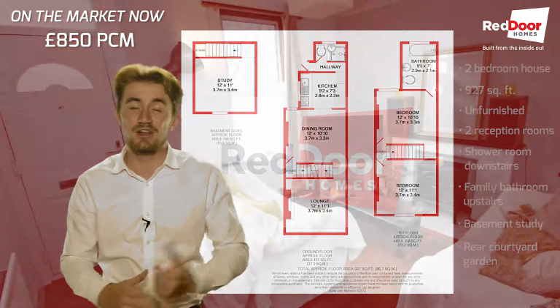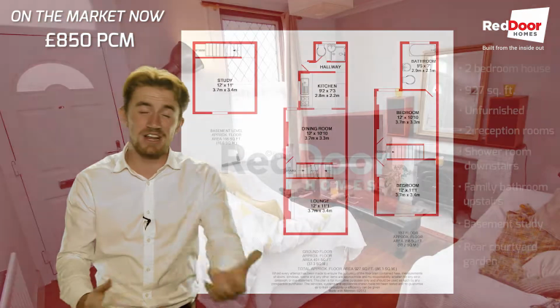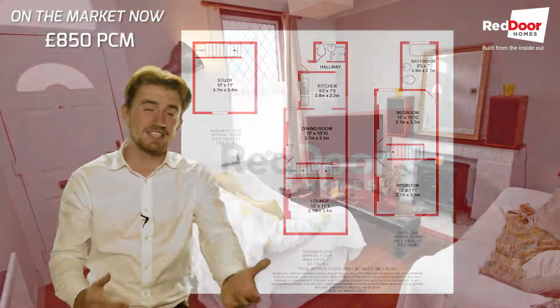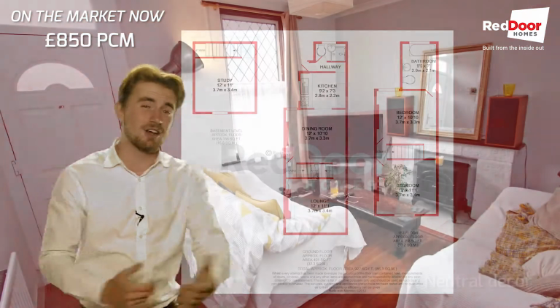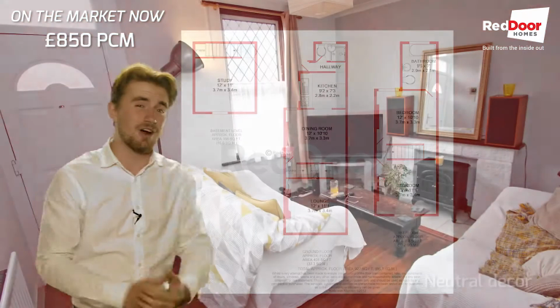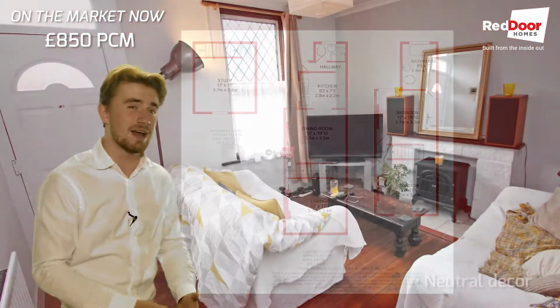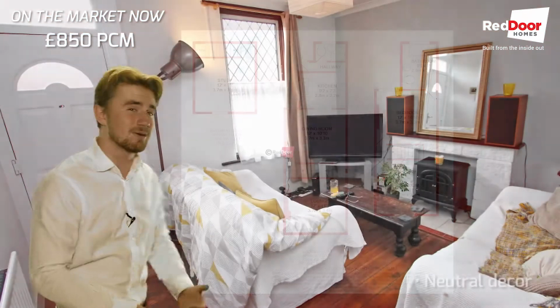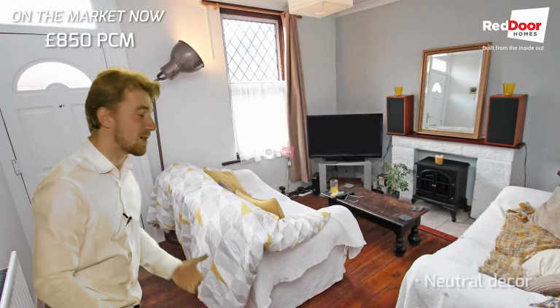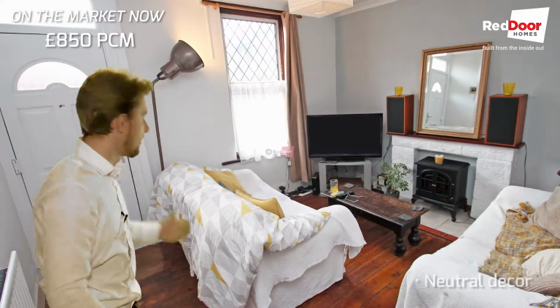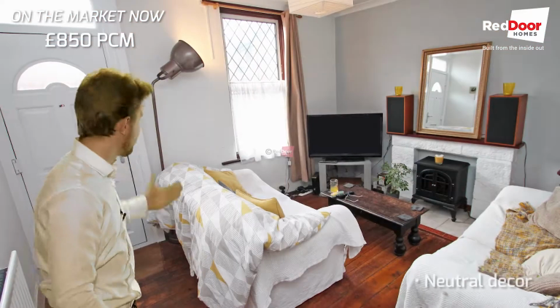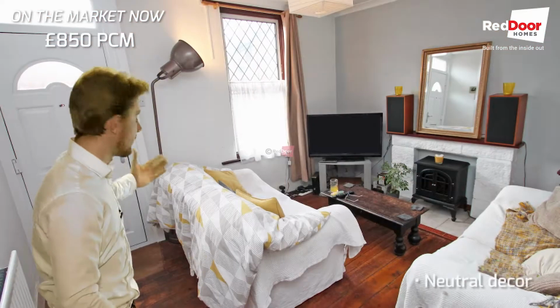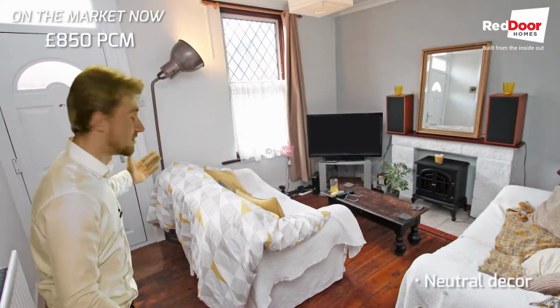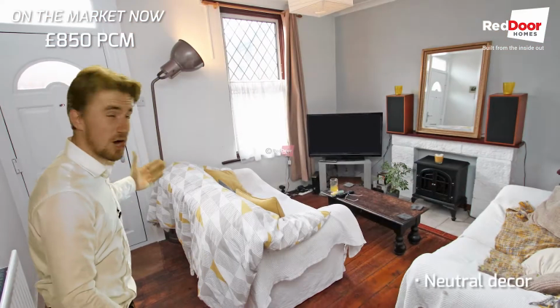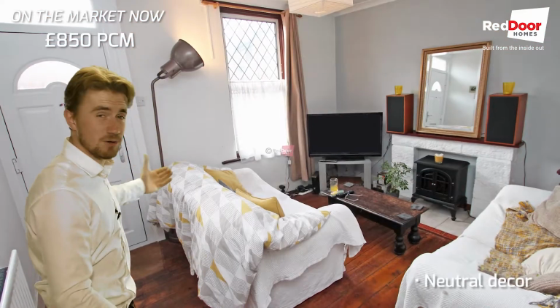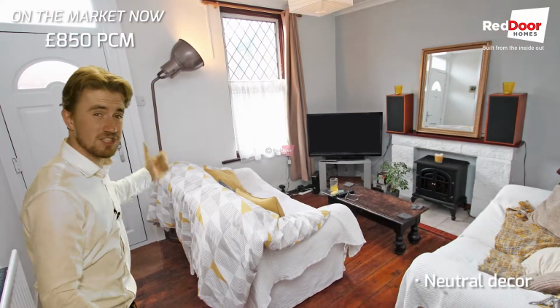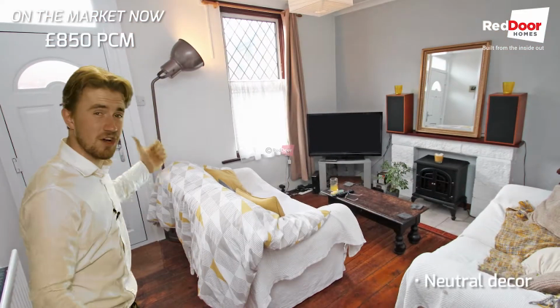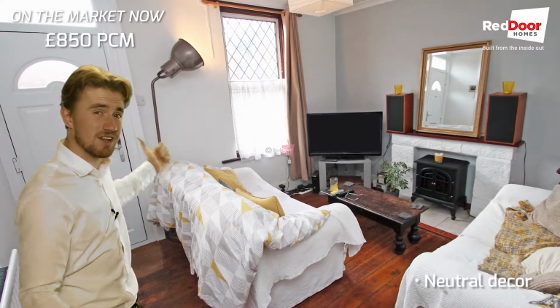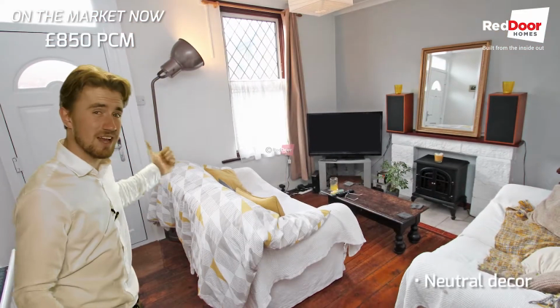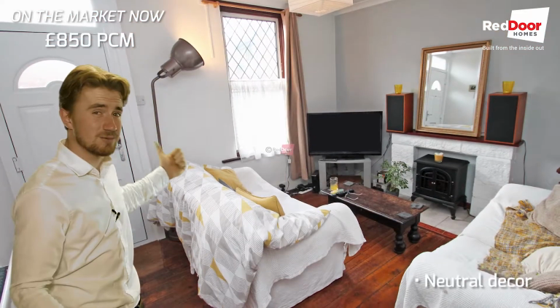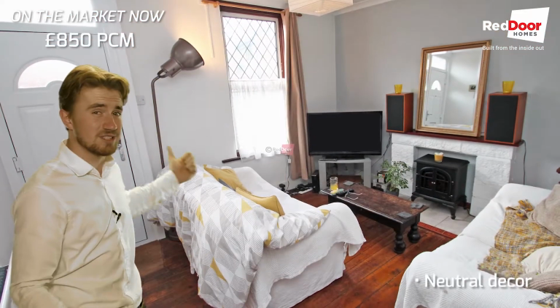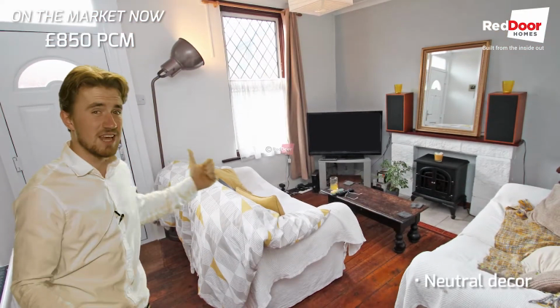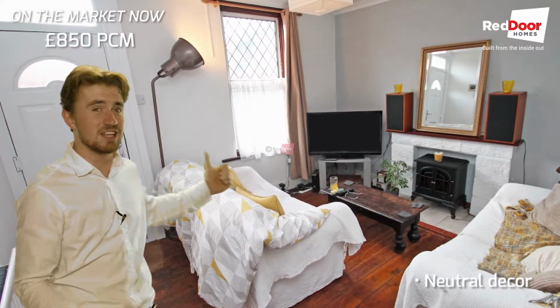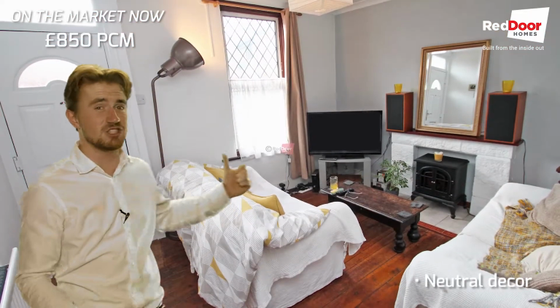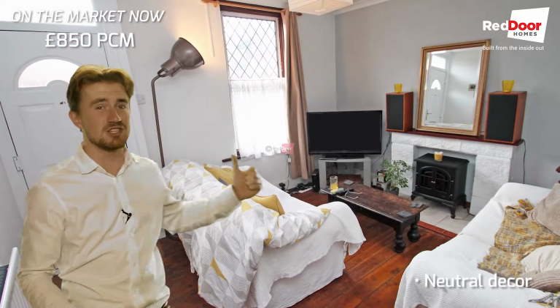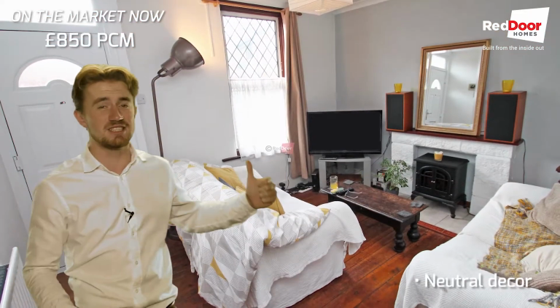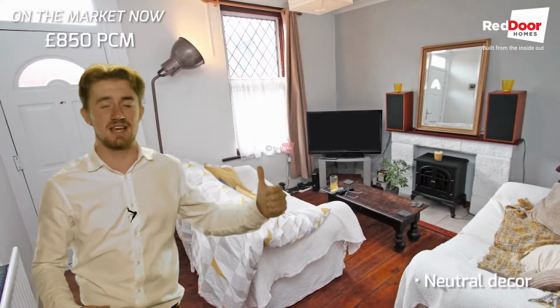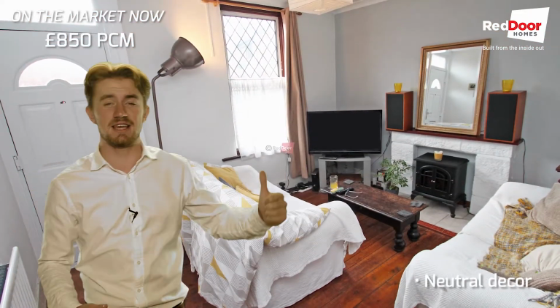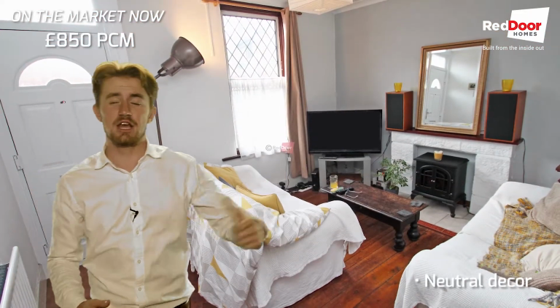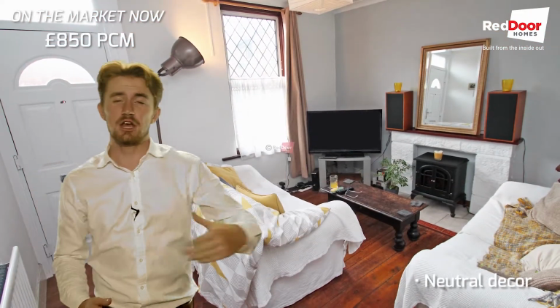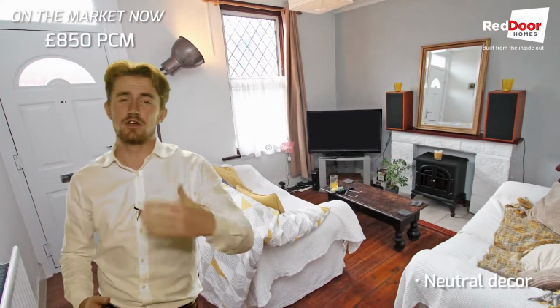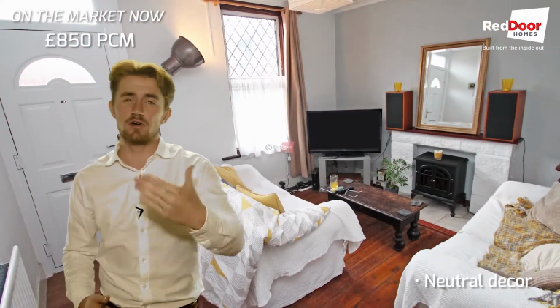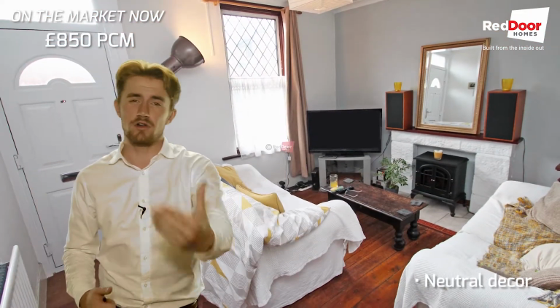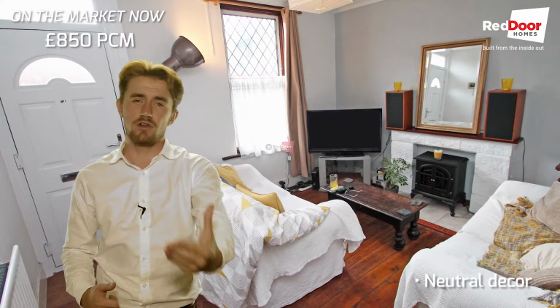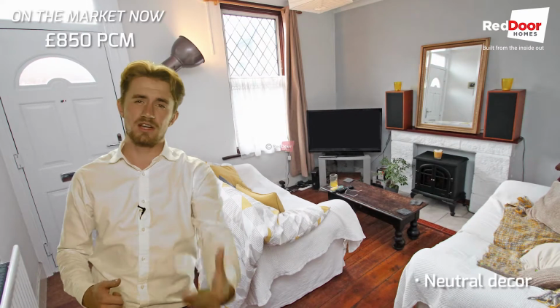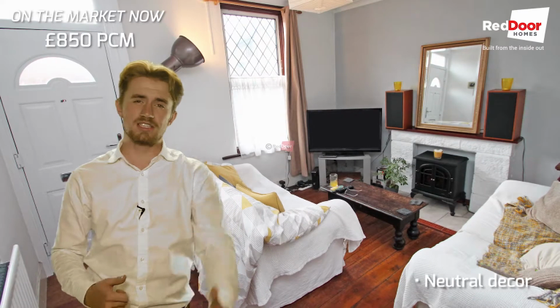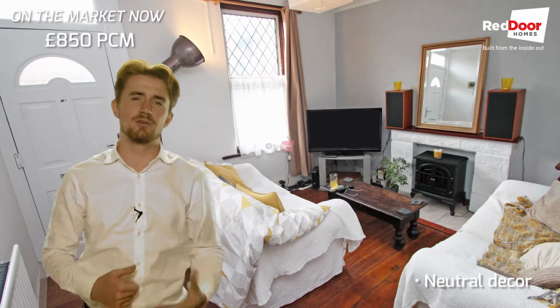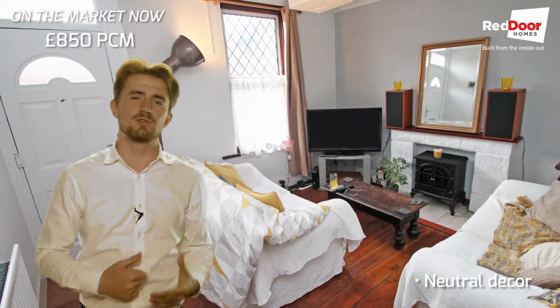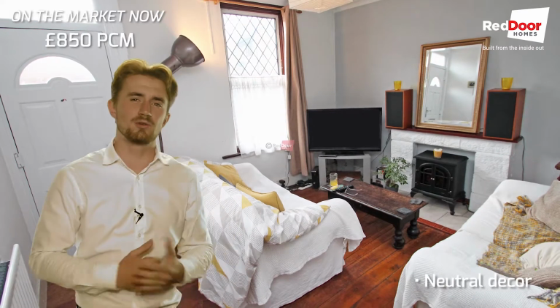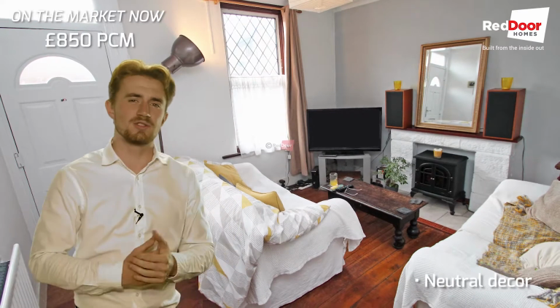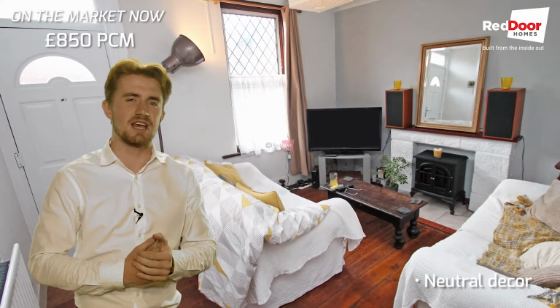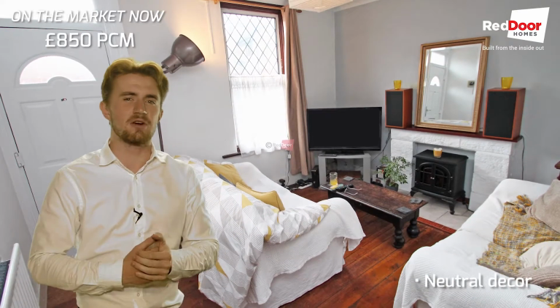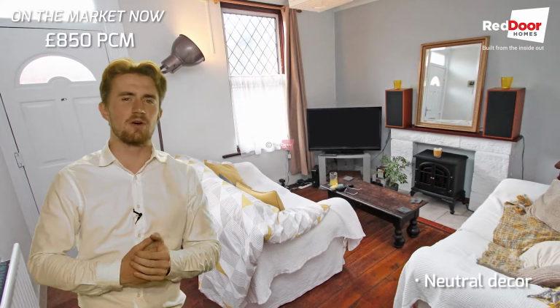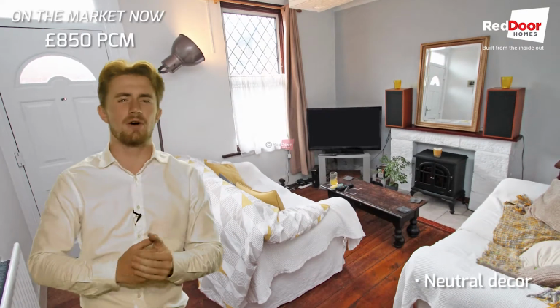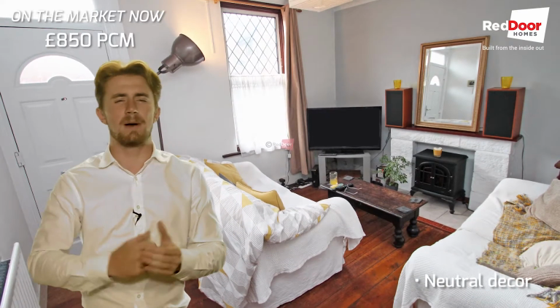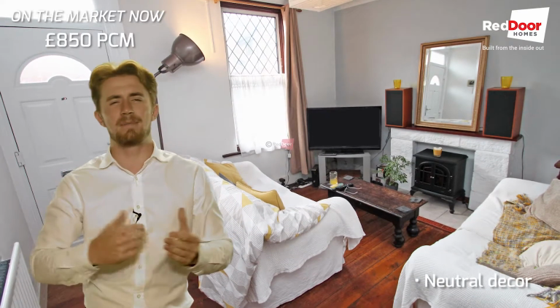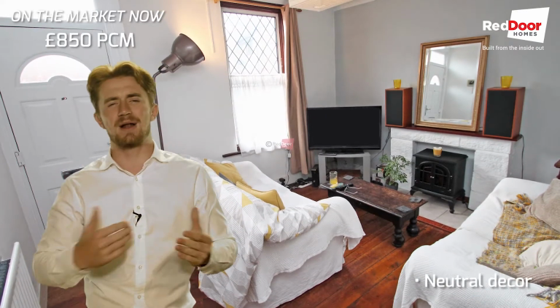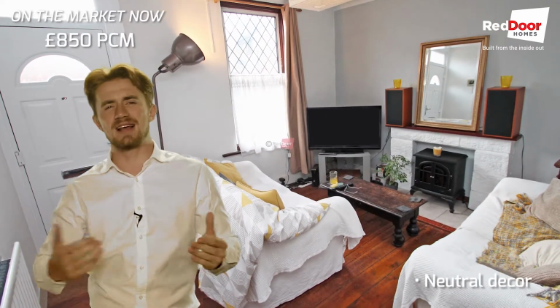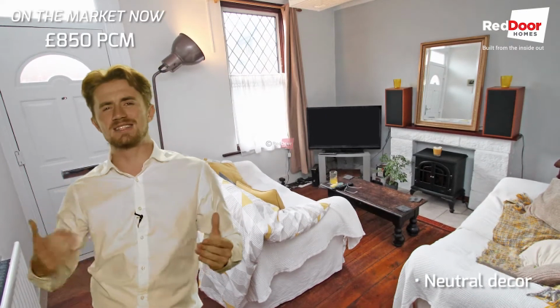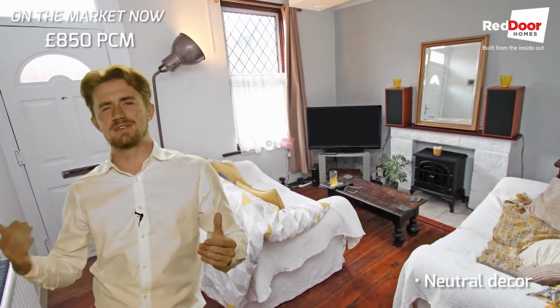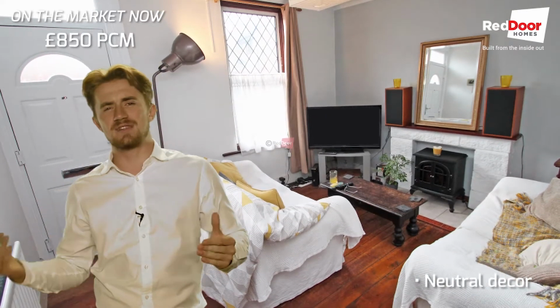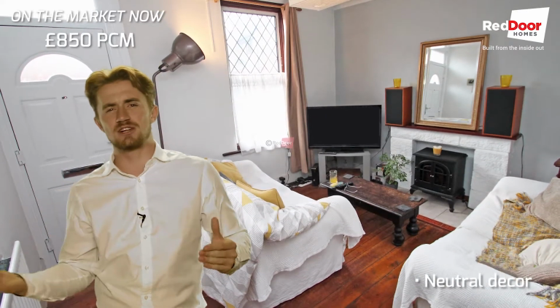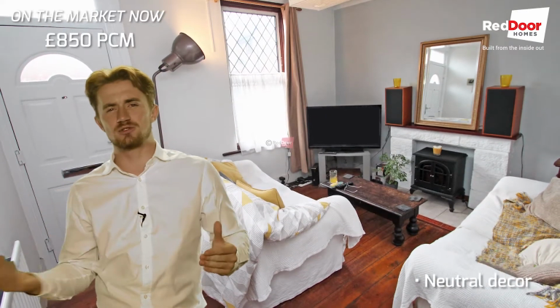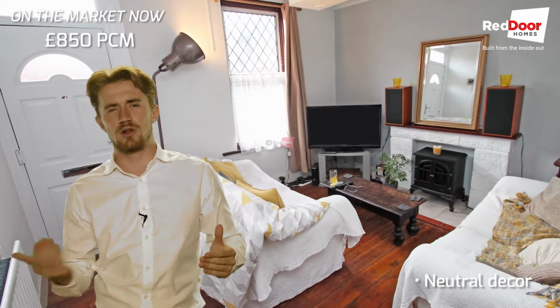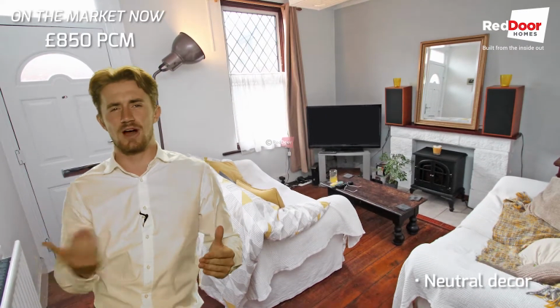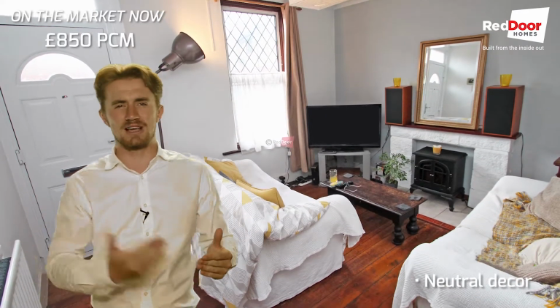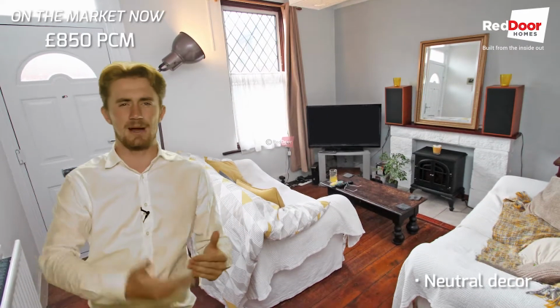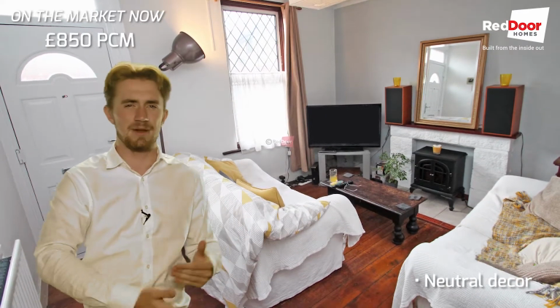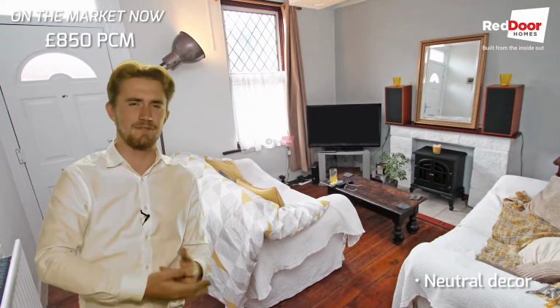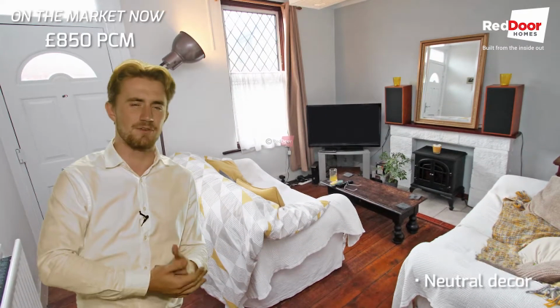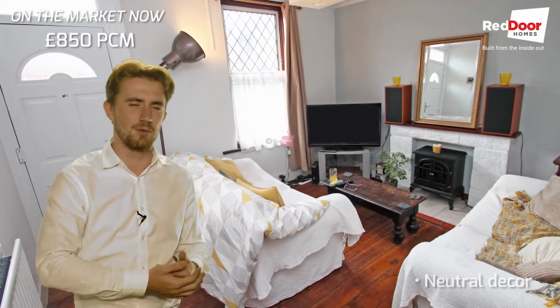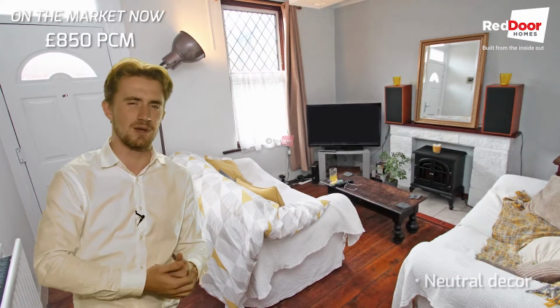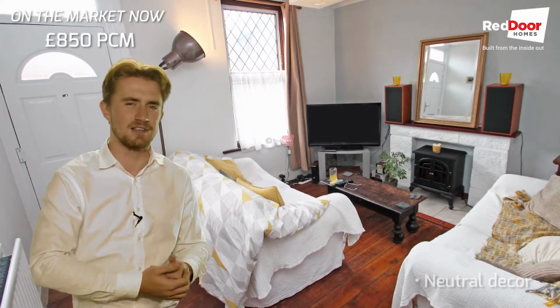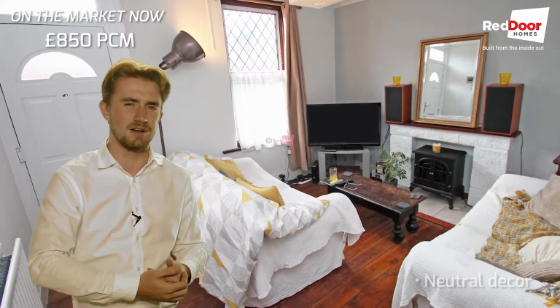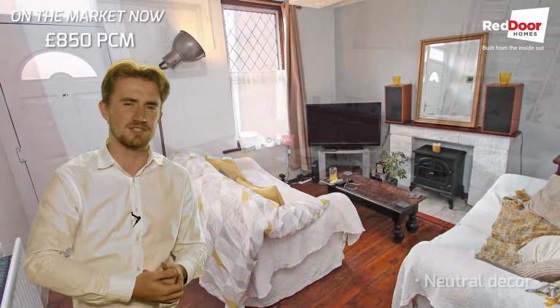Looking inside now at some of the photos, starting downstairs — as you can see you've got a nice neutral decor and plenty of natural light coming in through the windows.